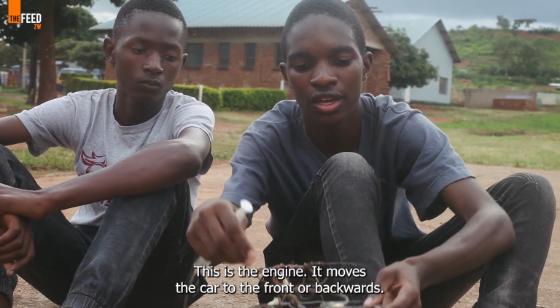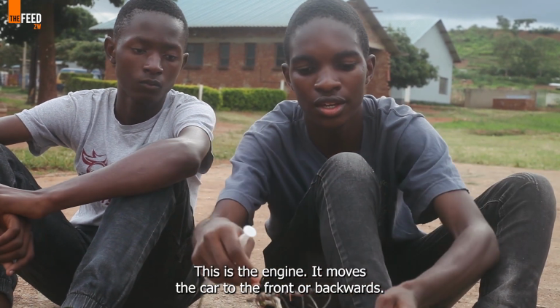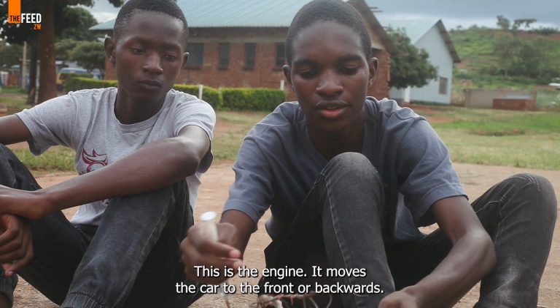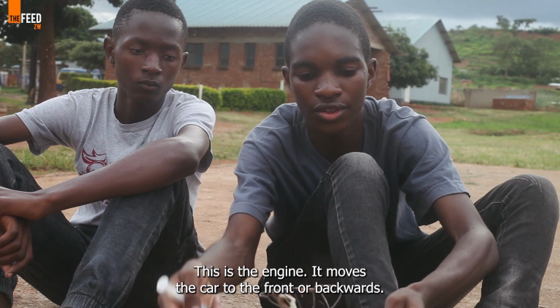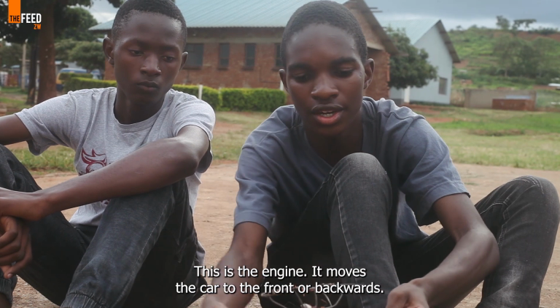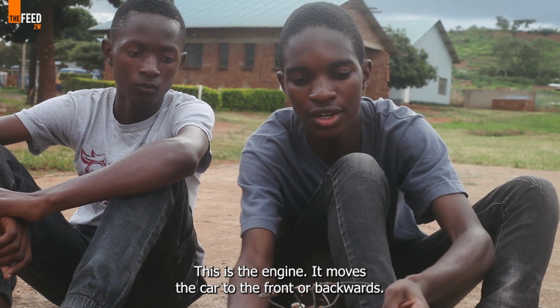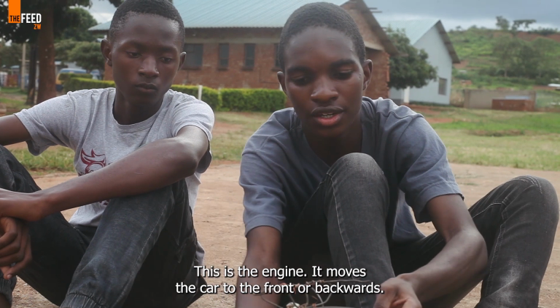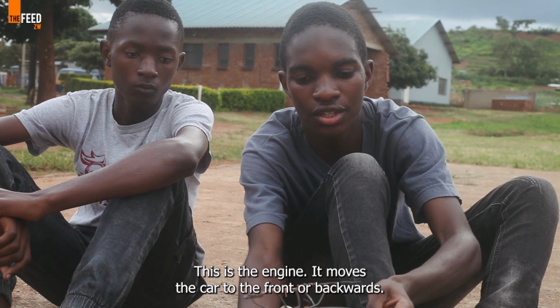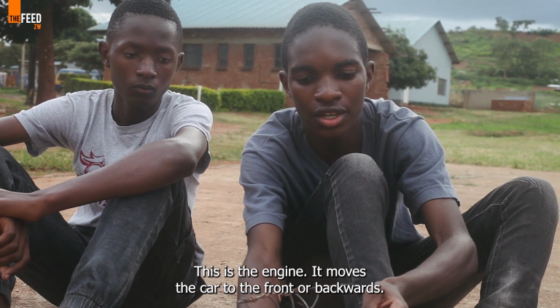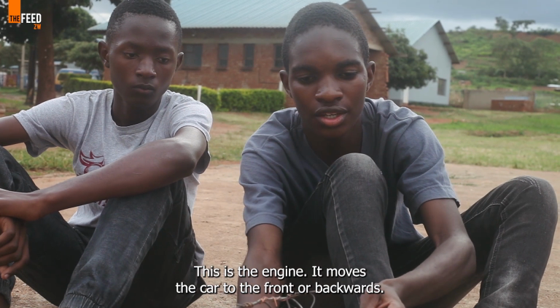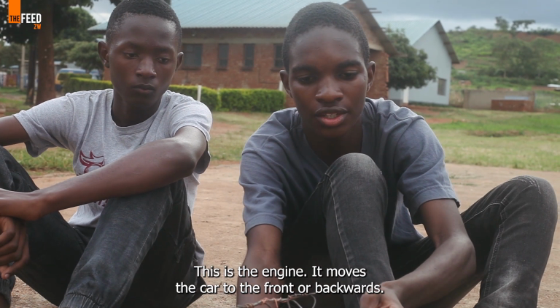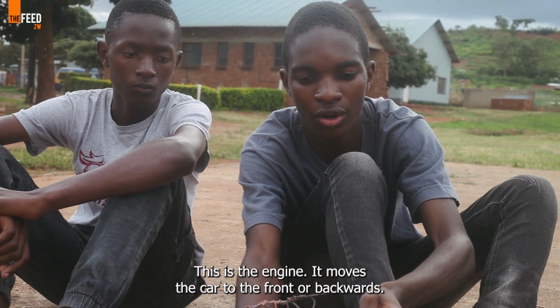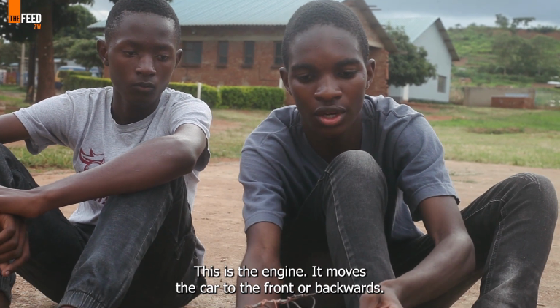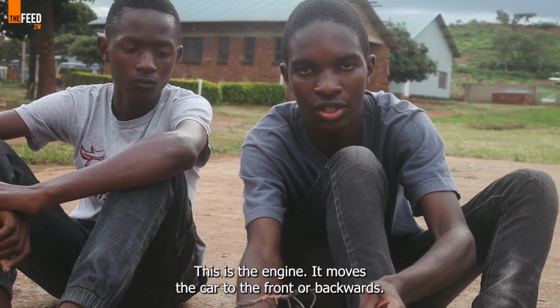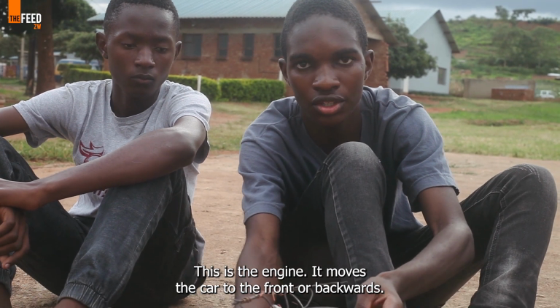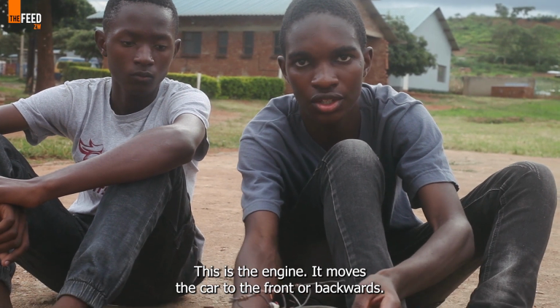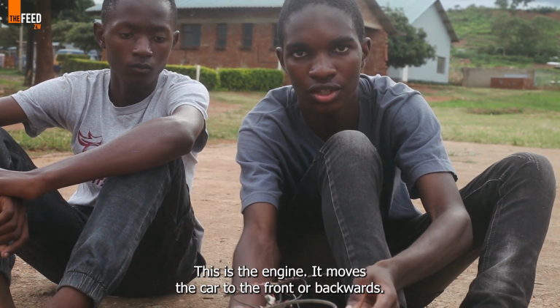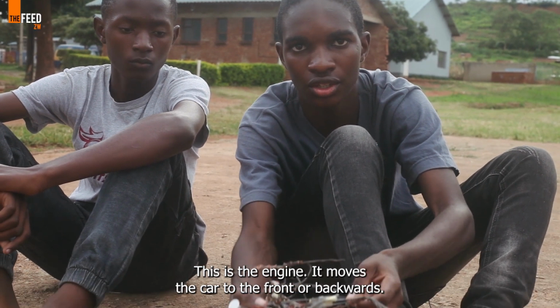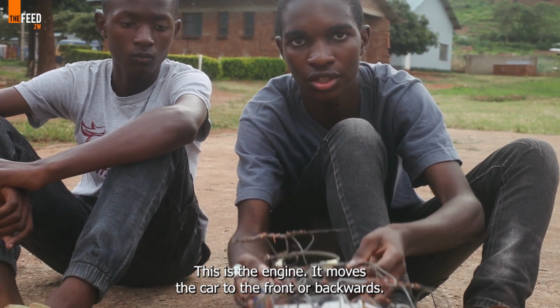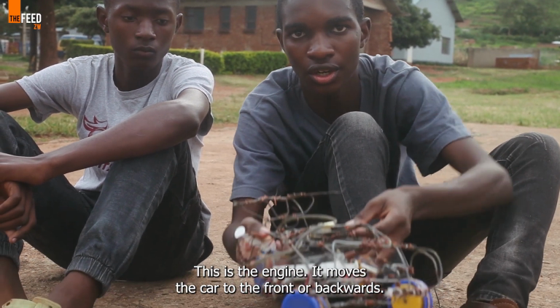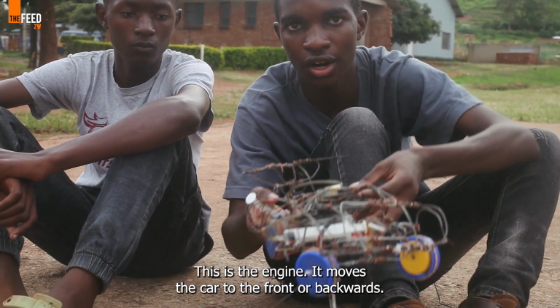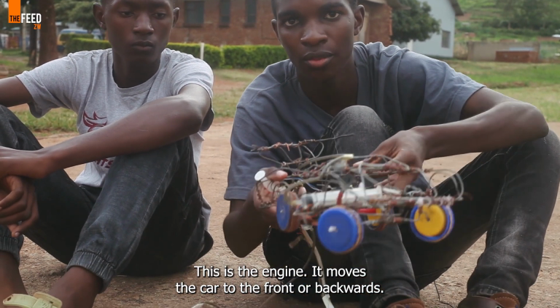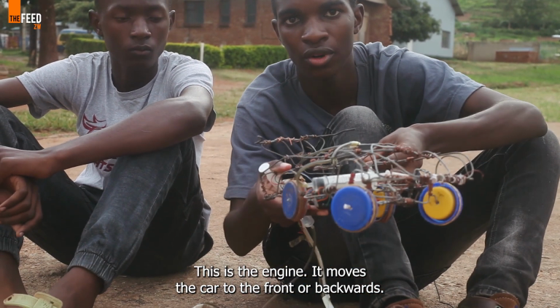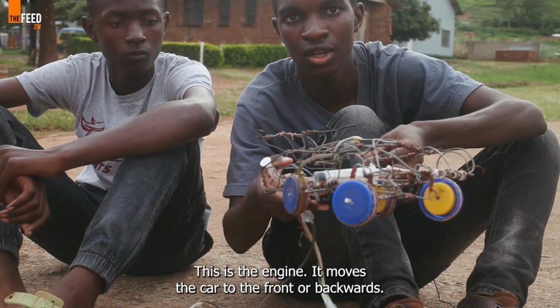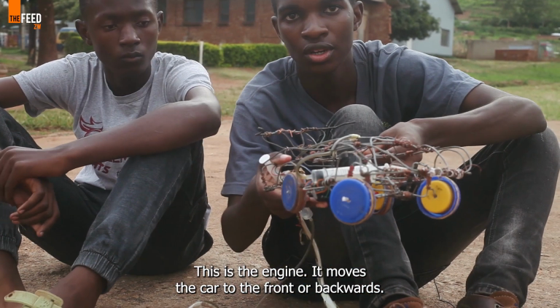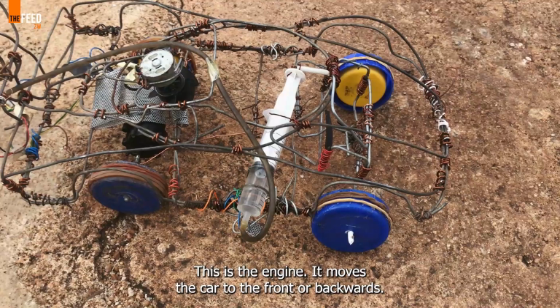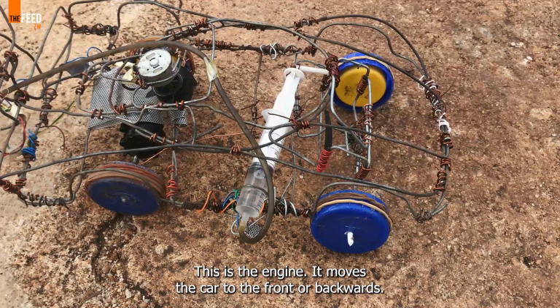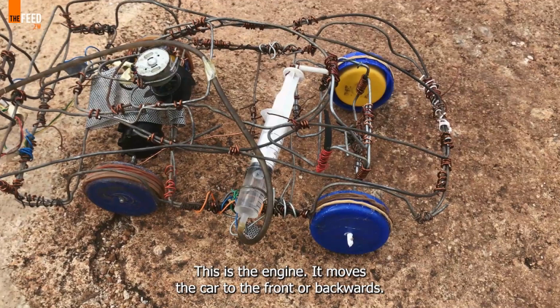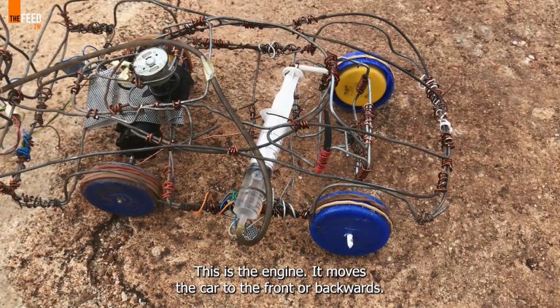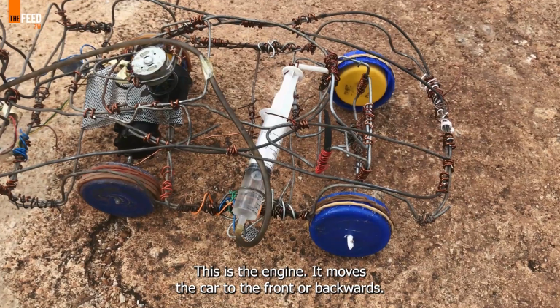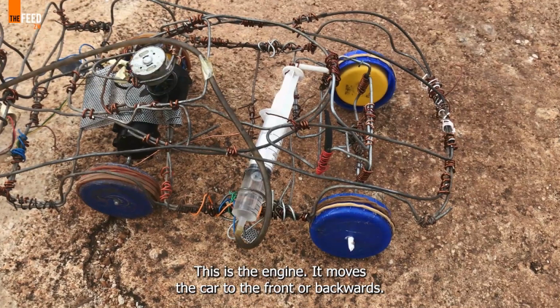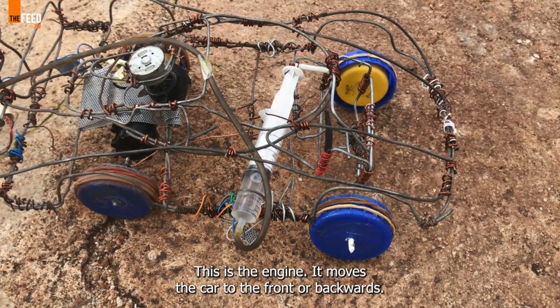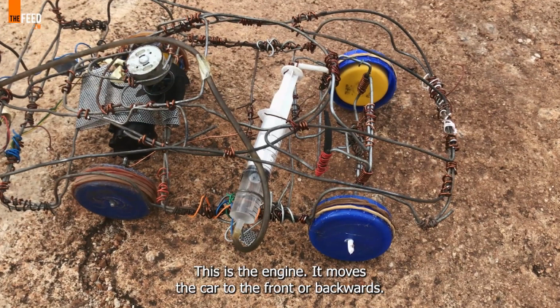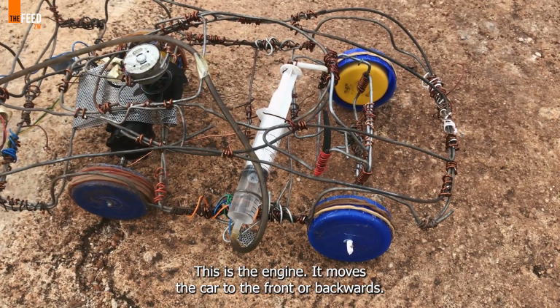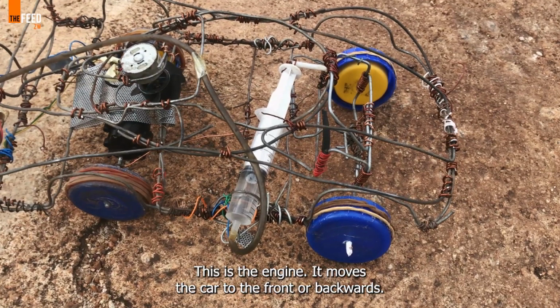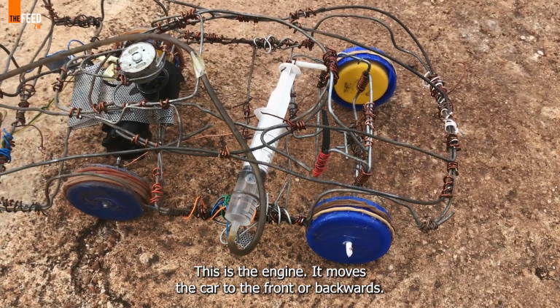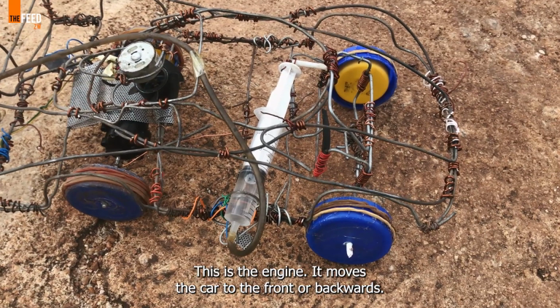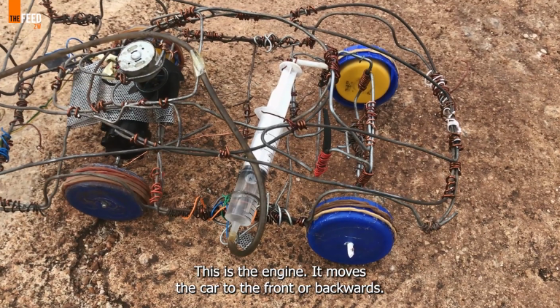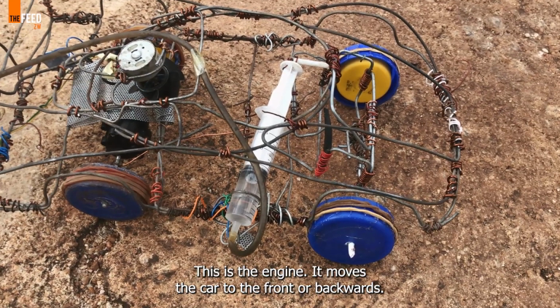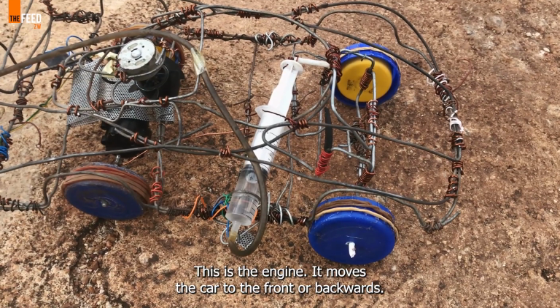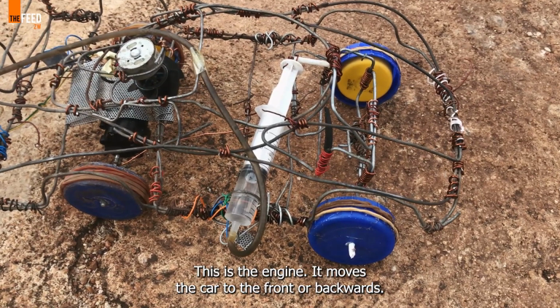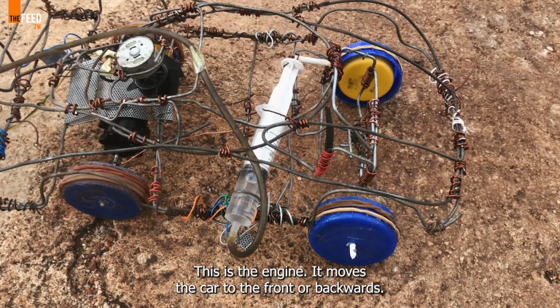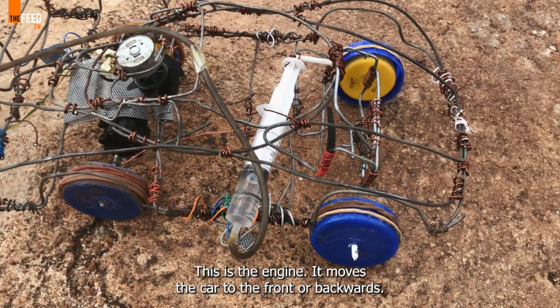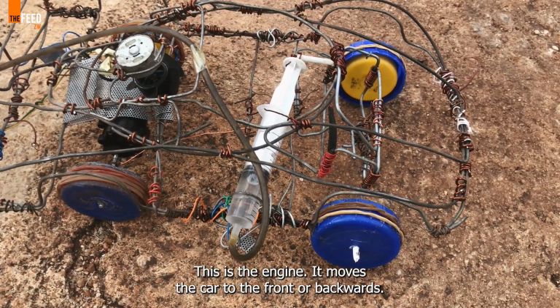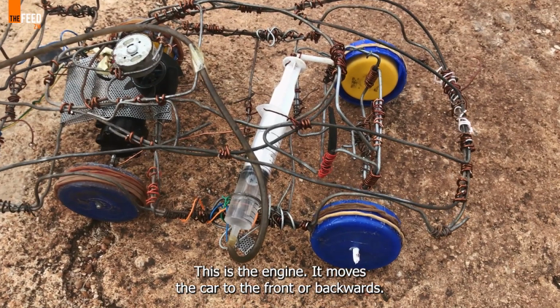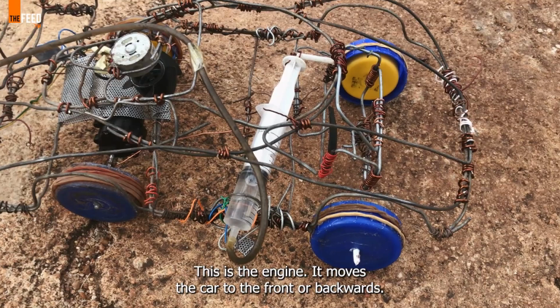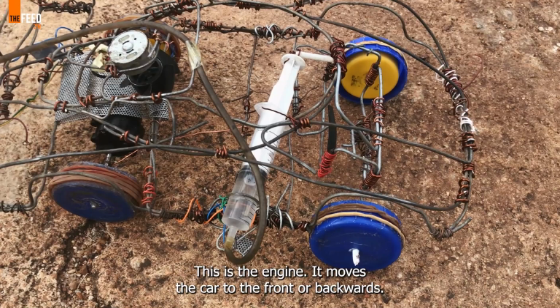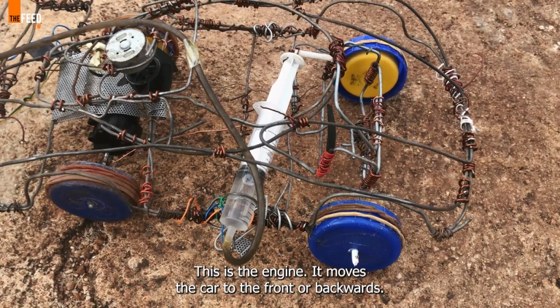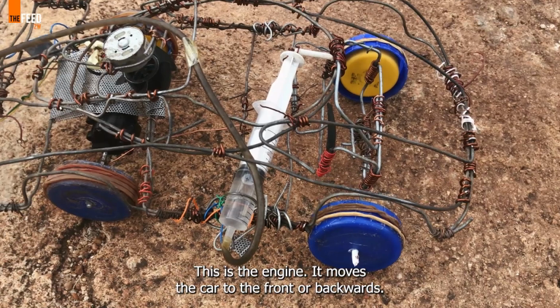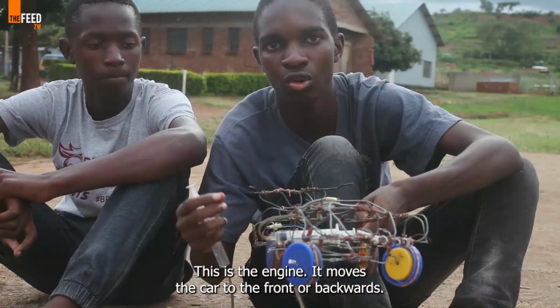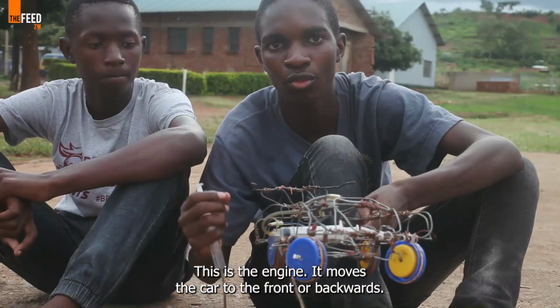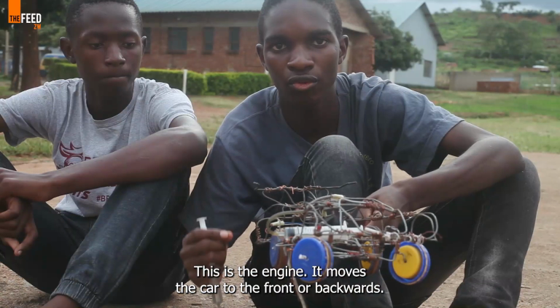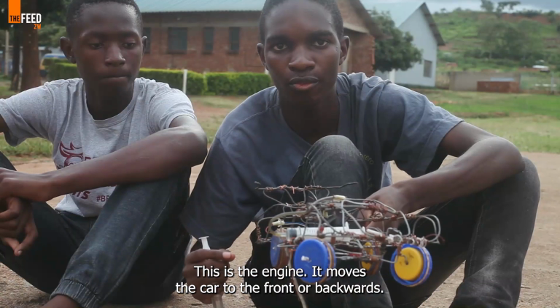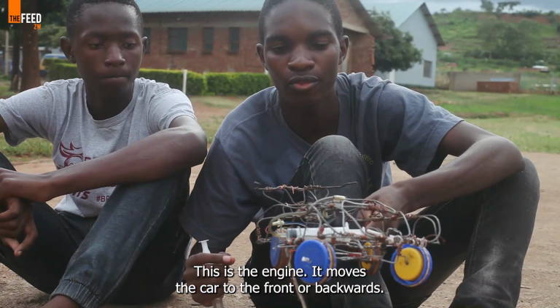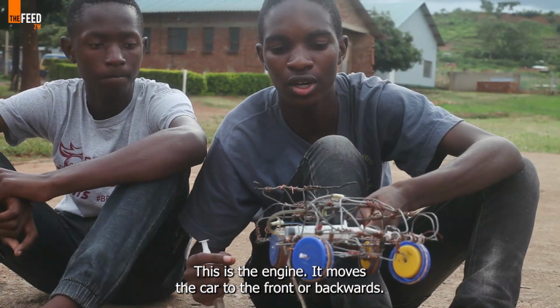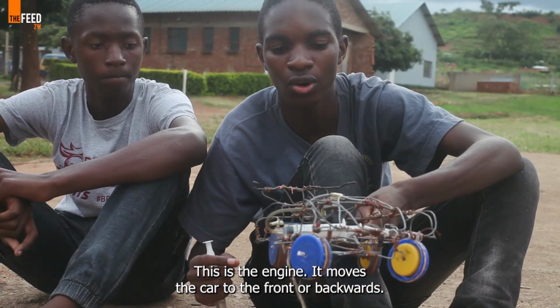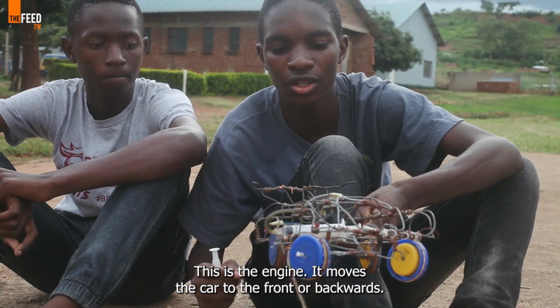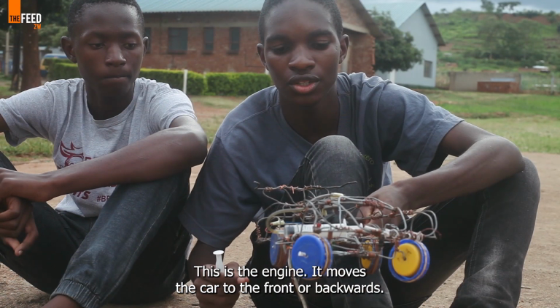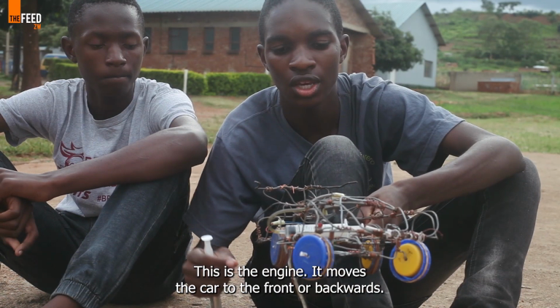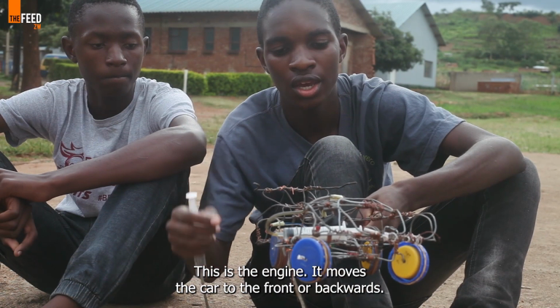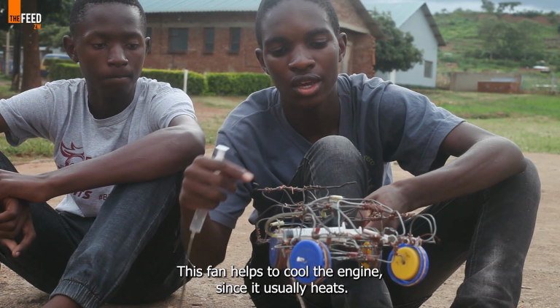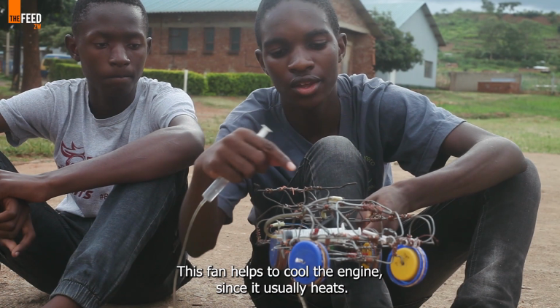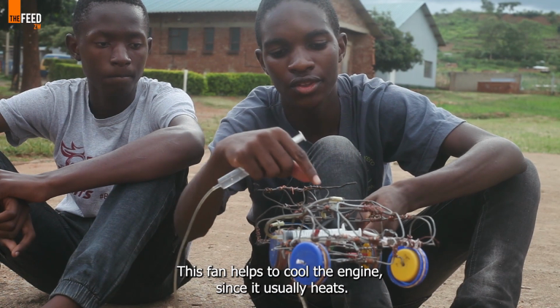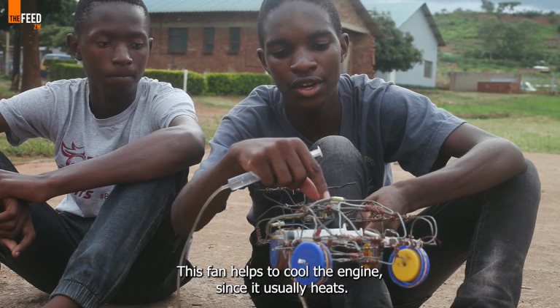Here is our engine. You can move forward or move backwards.